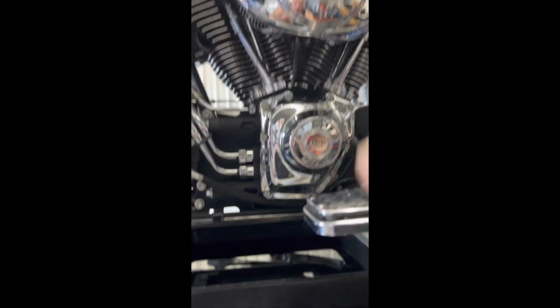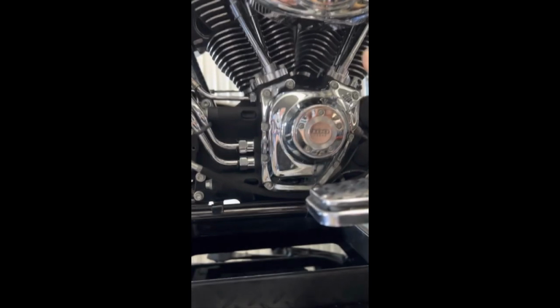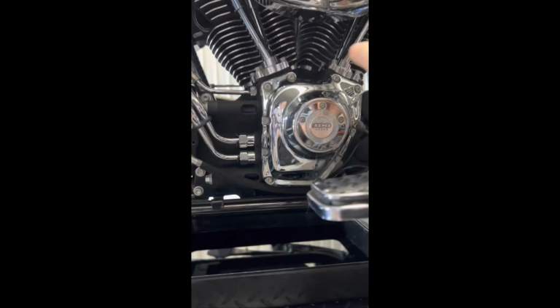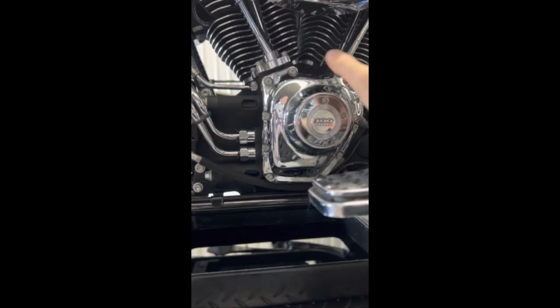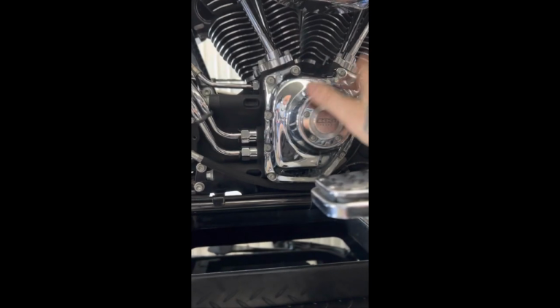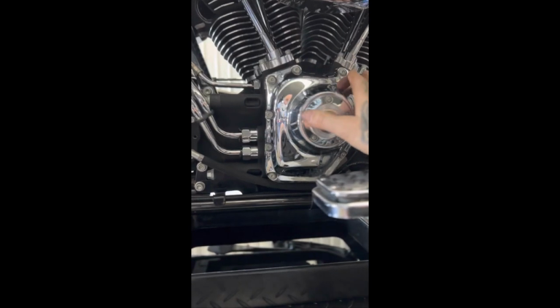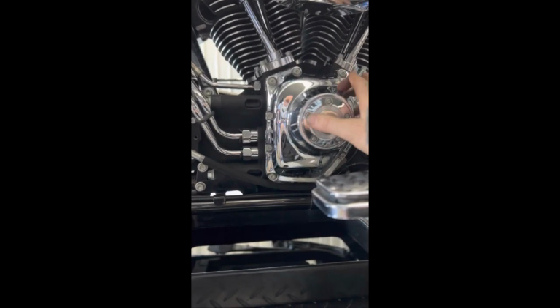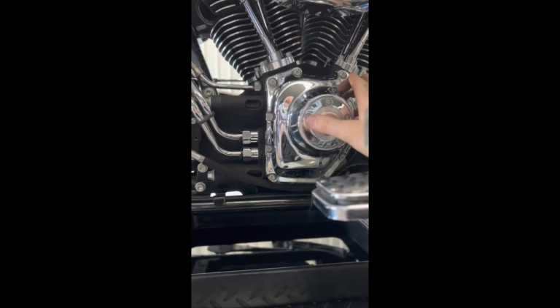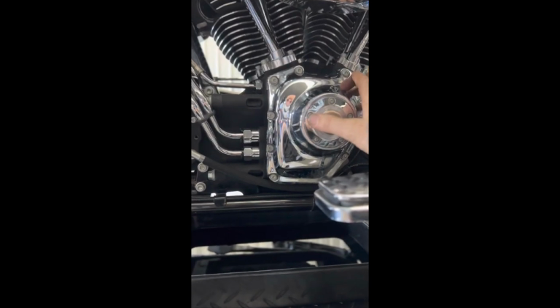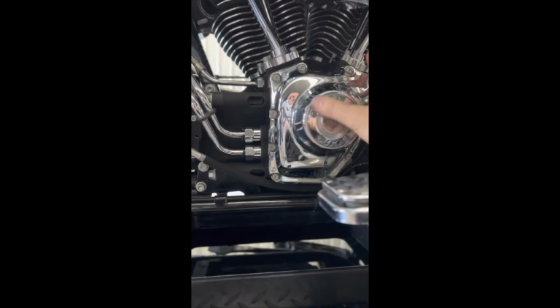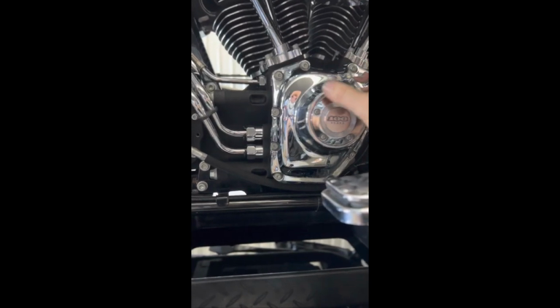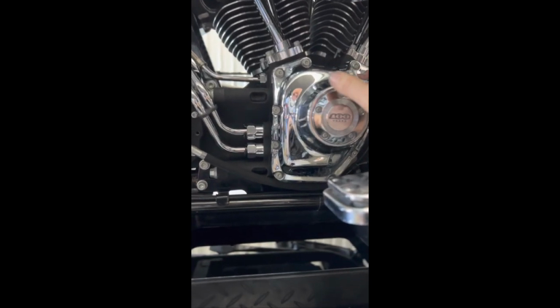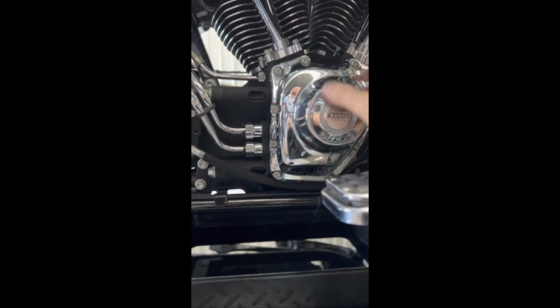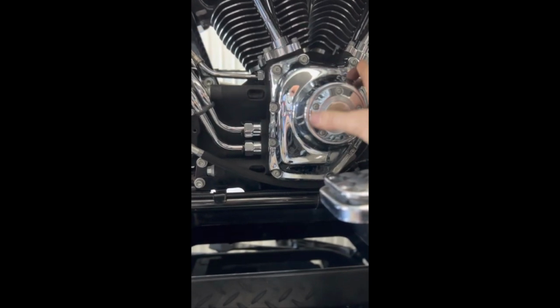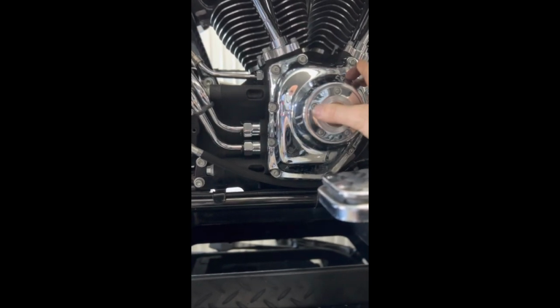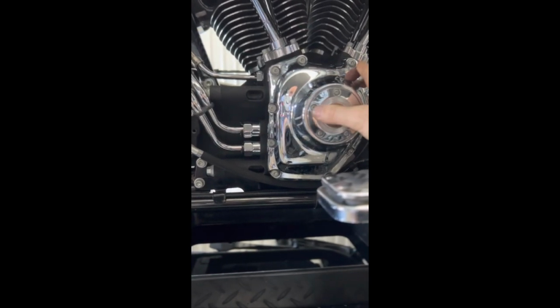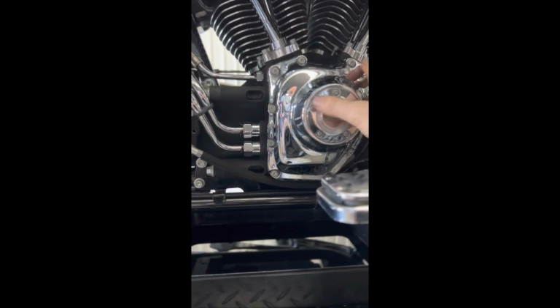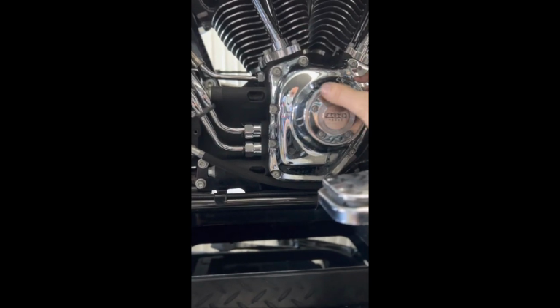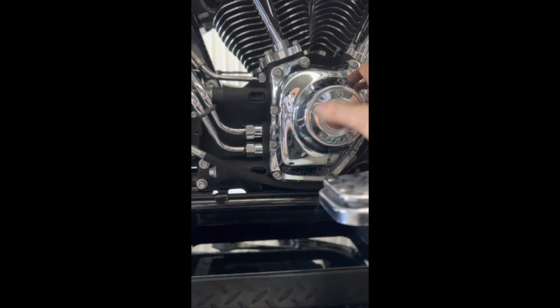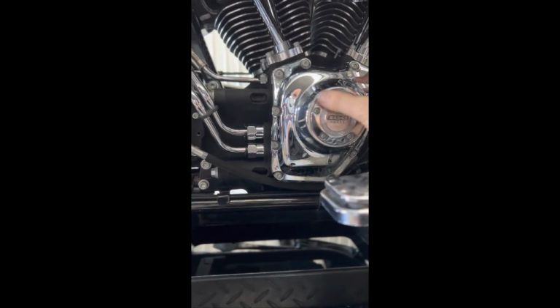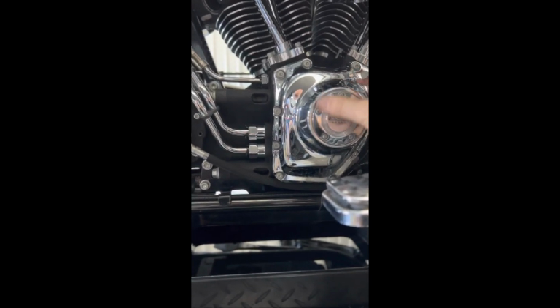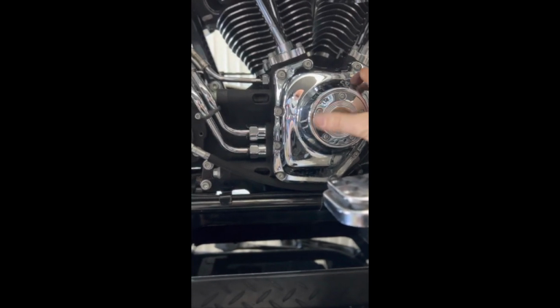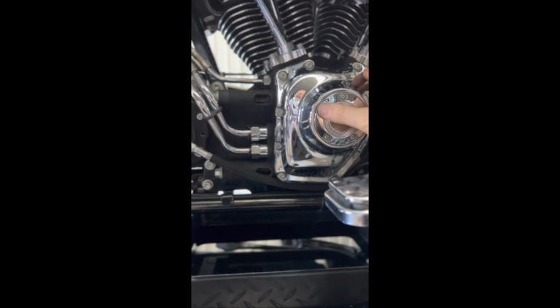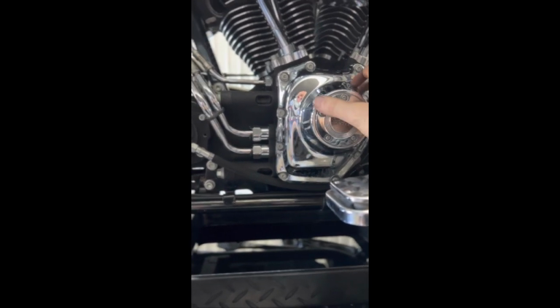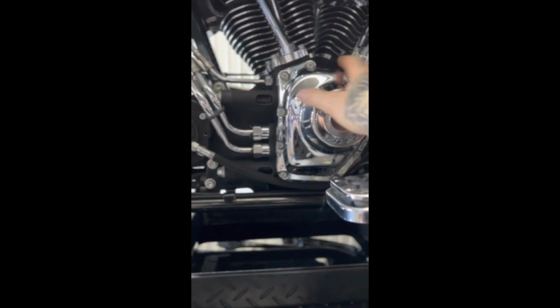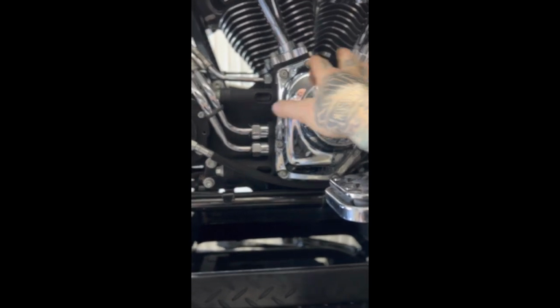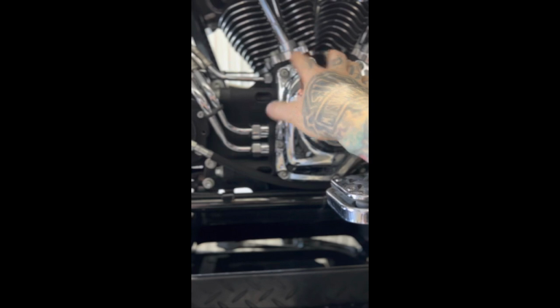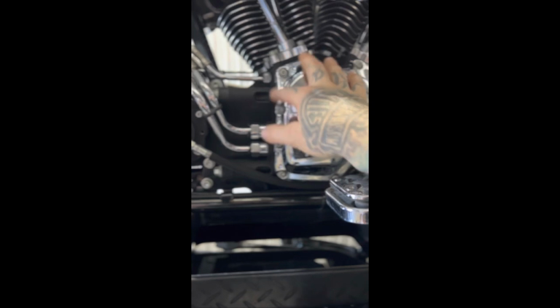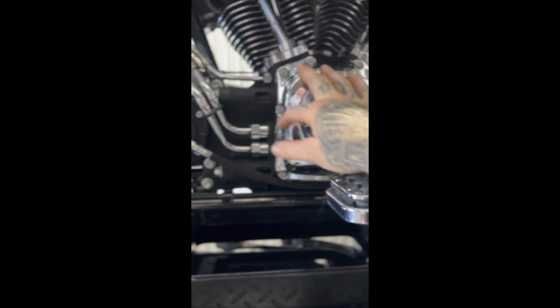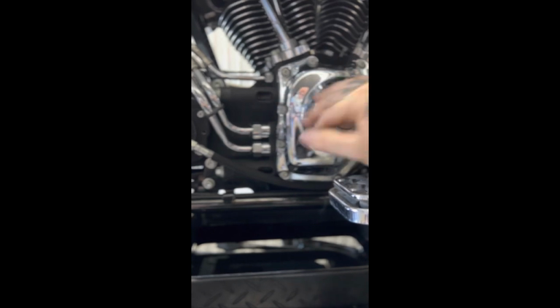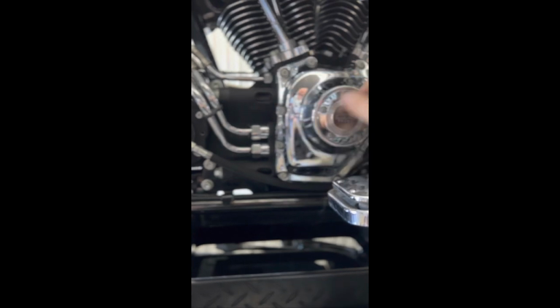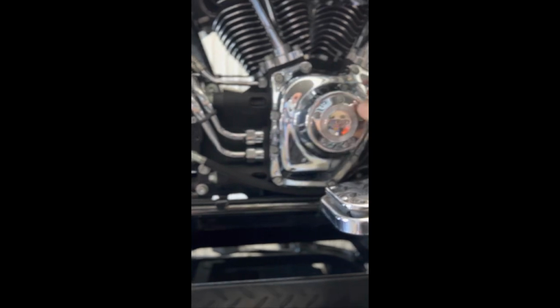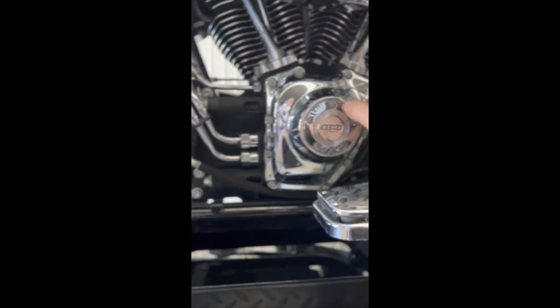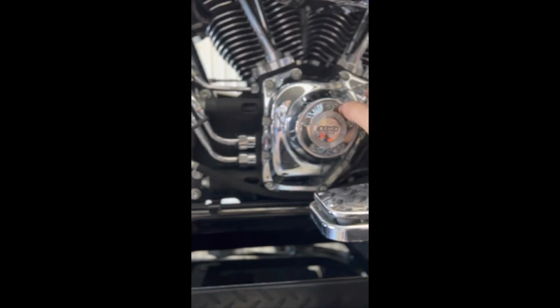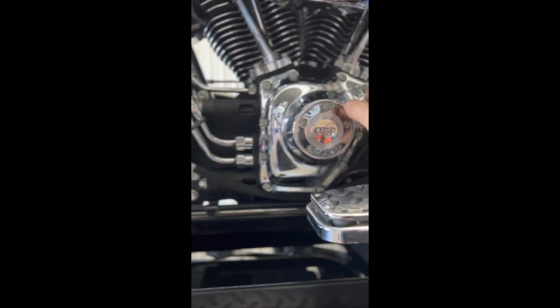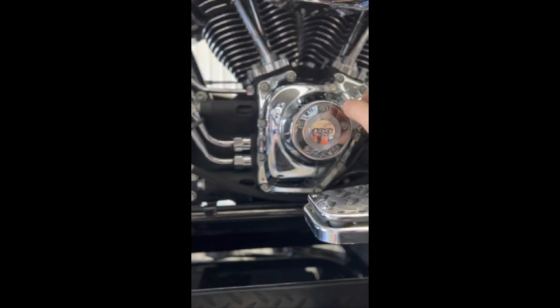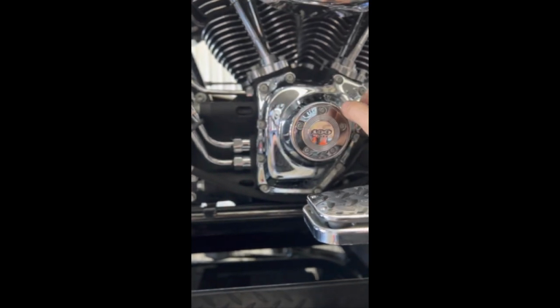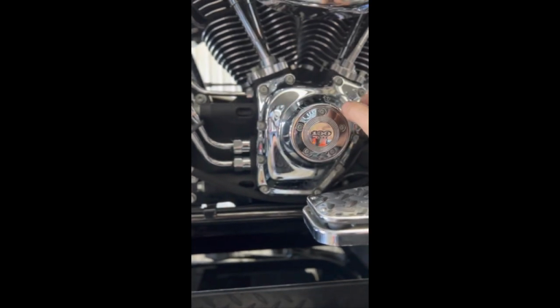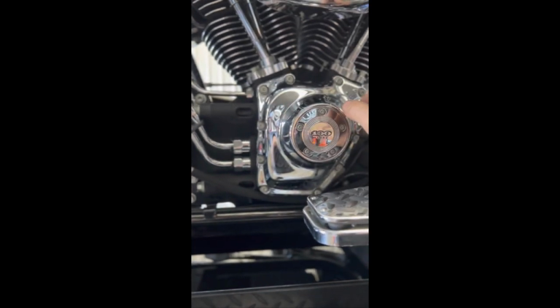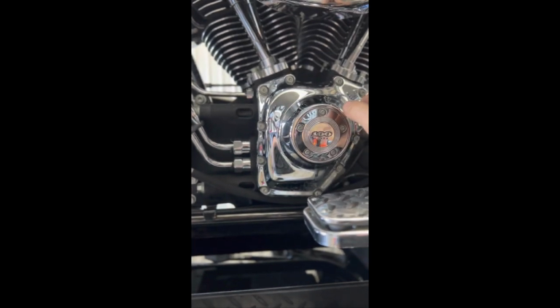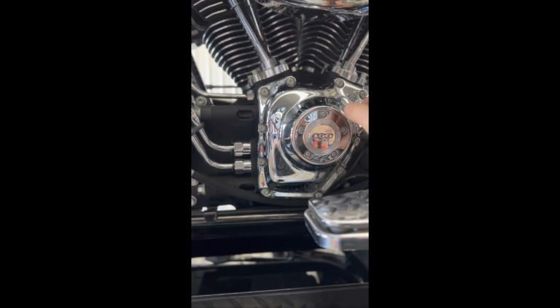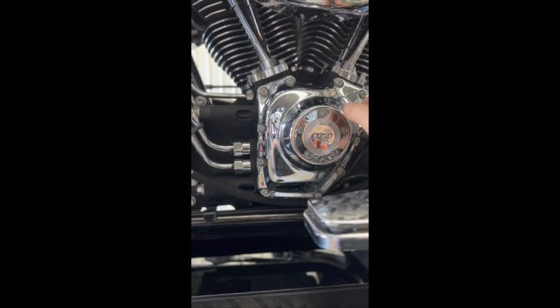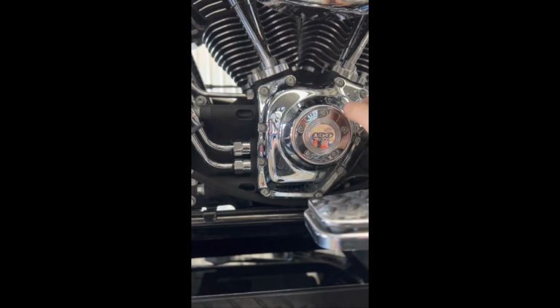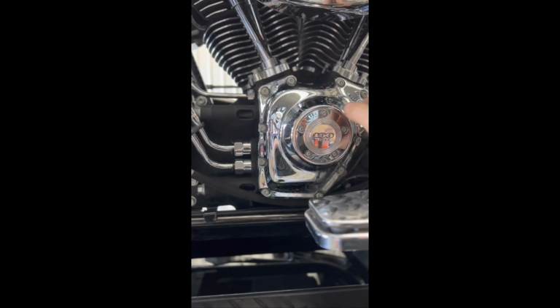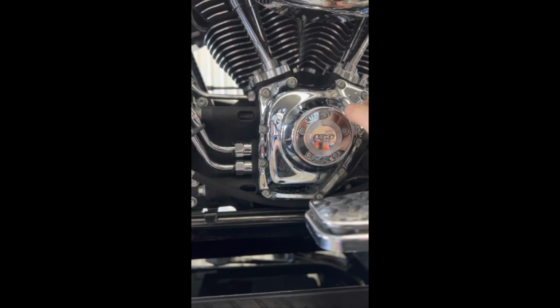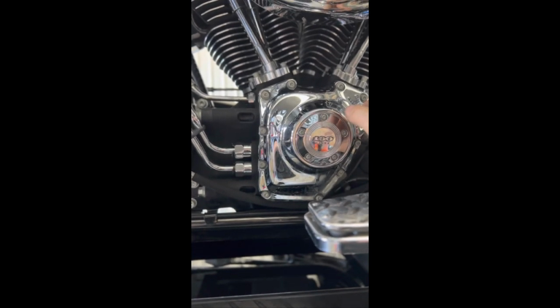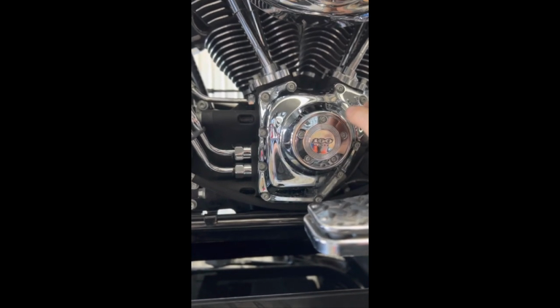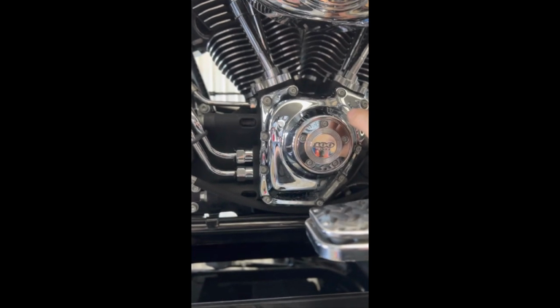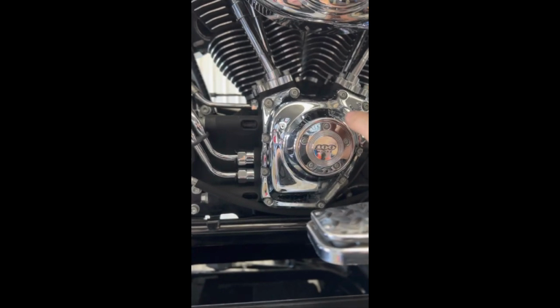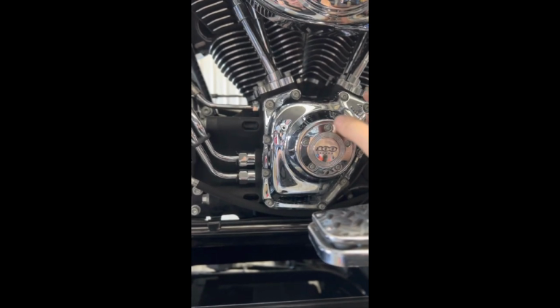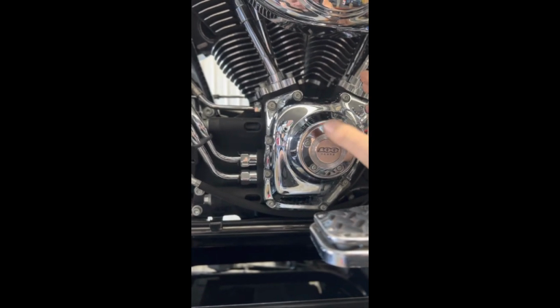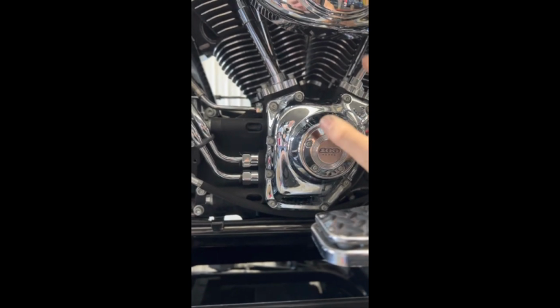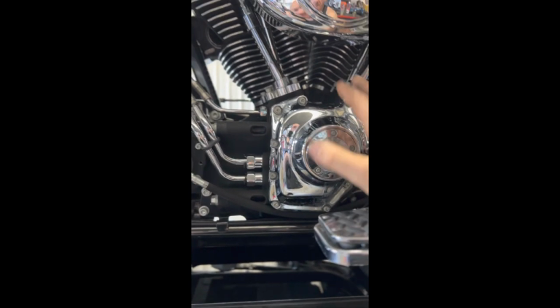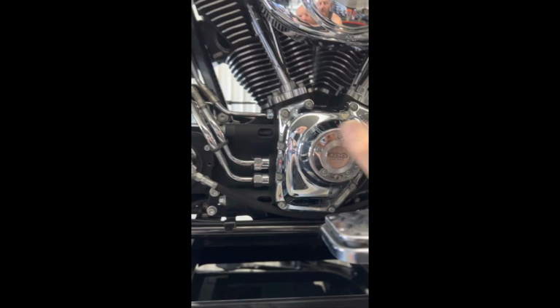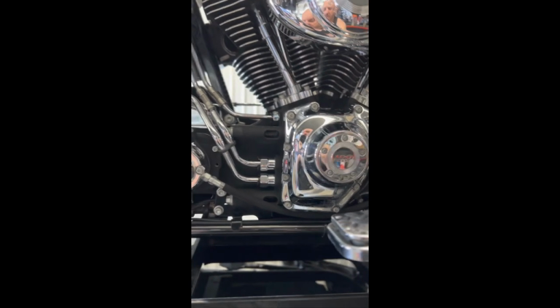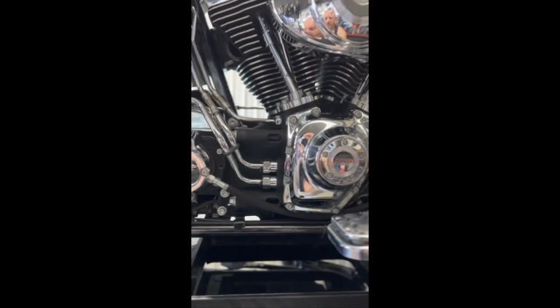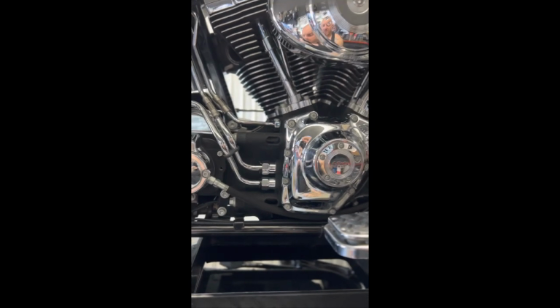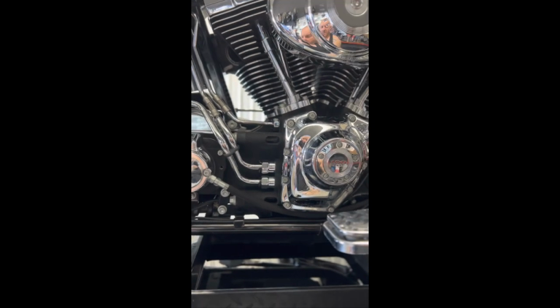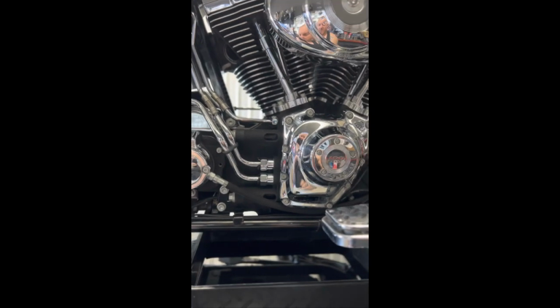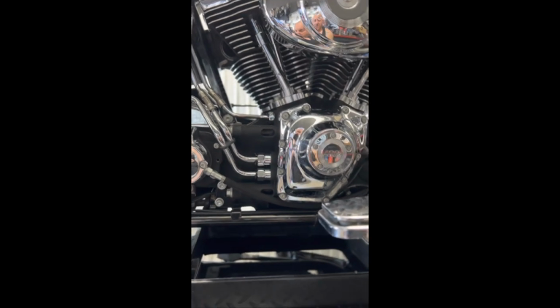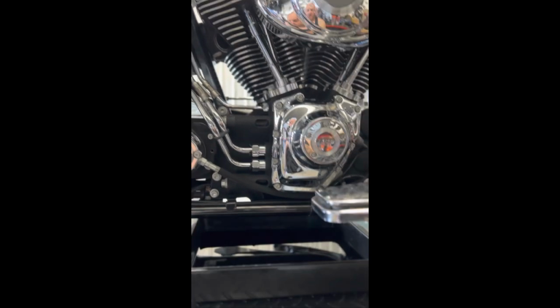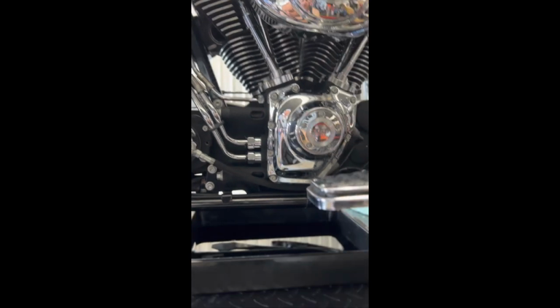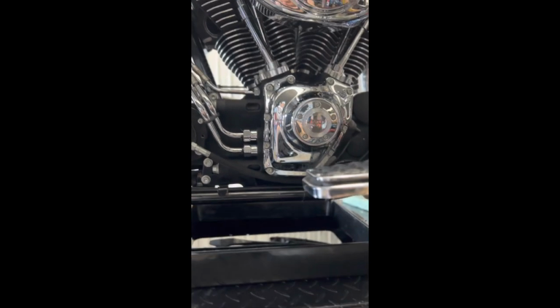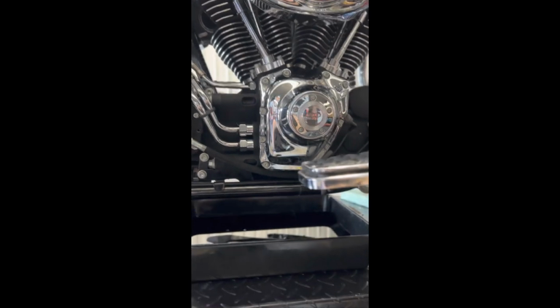We'll have a new cam cover nose cone gasket to go on, and there are a few other things. But anyway, that's our starting point.